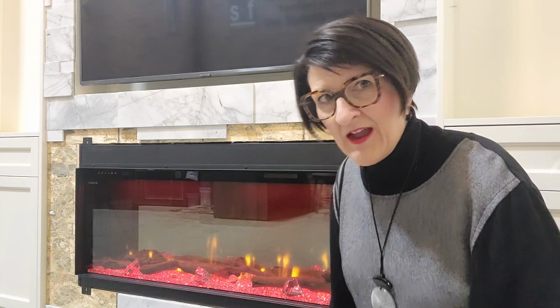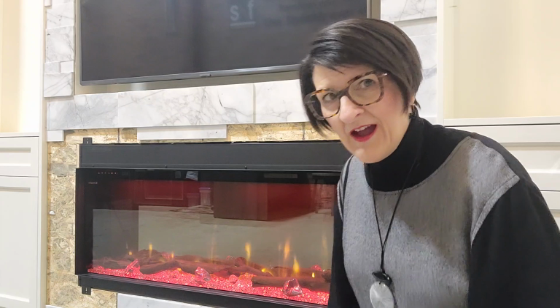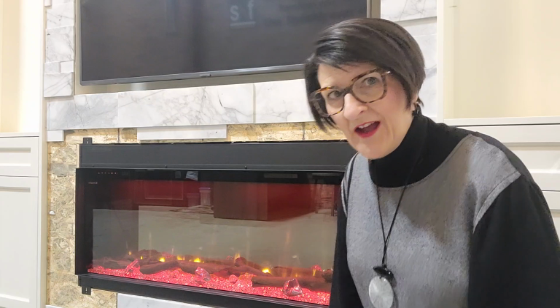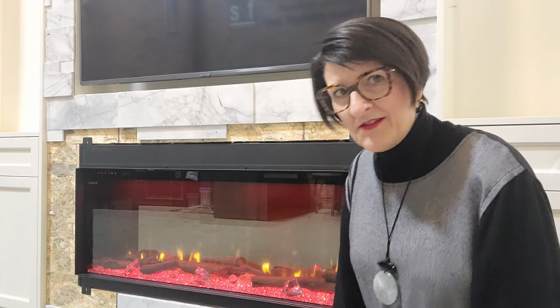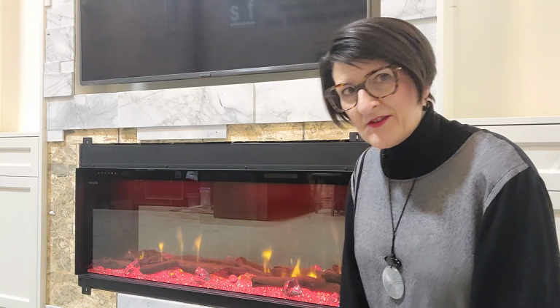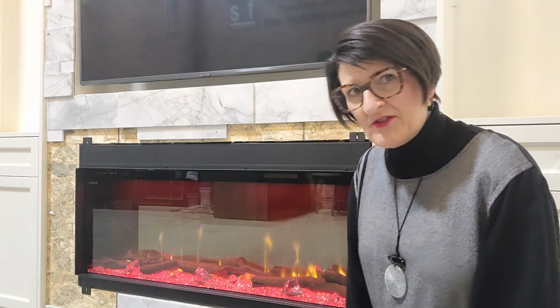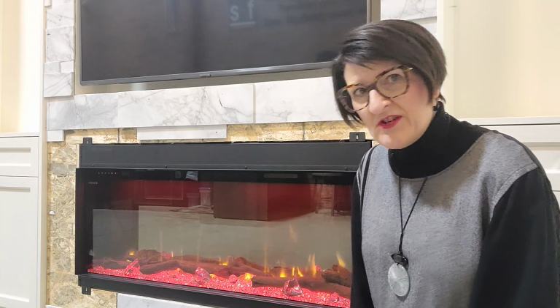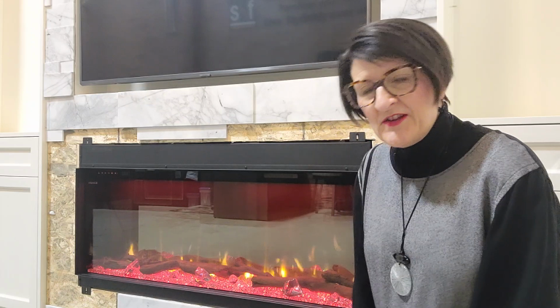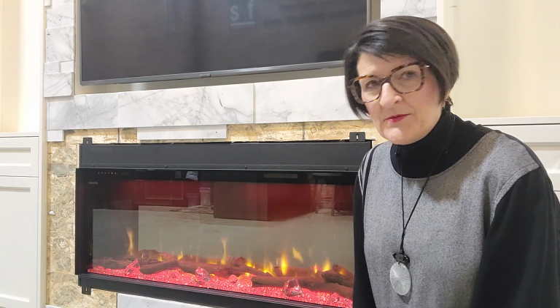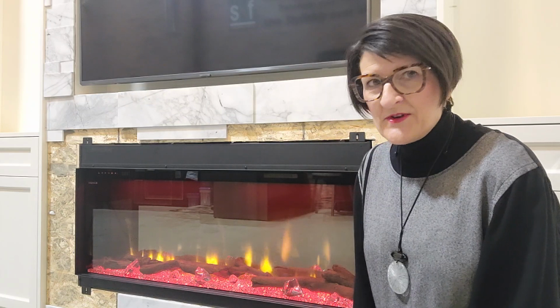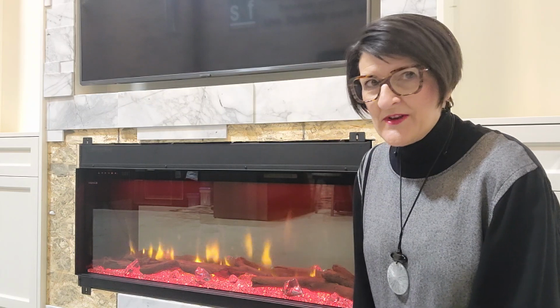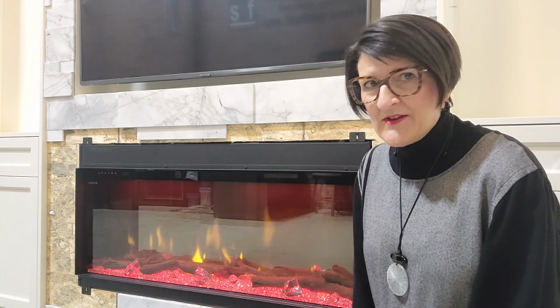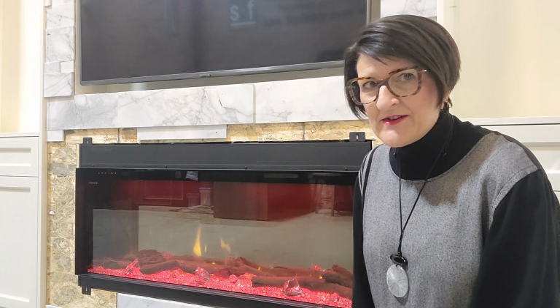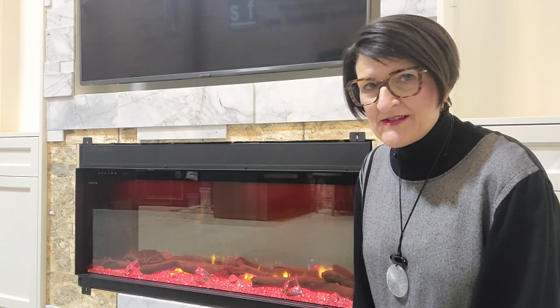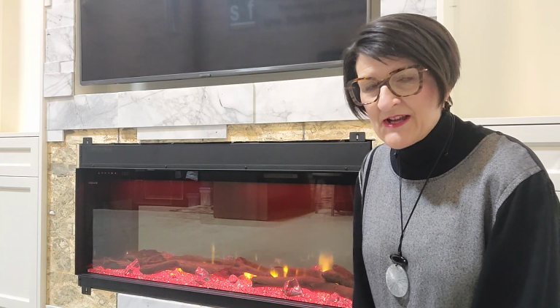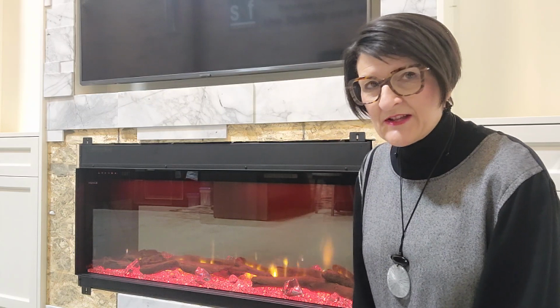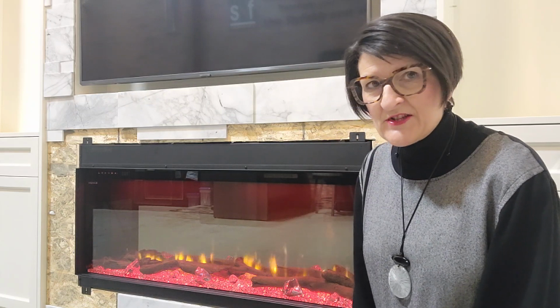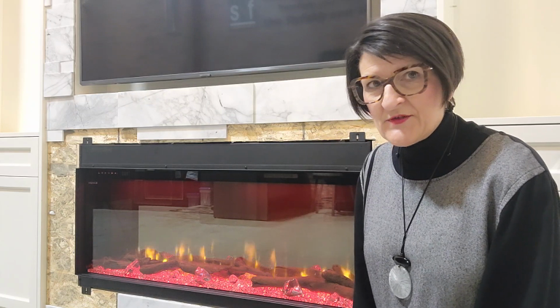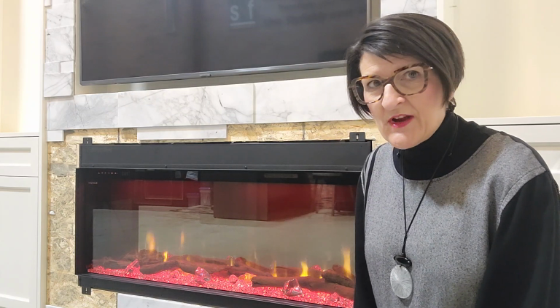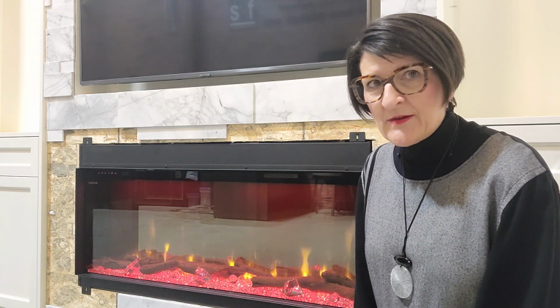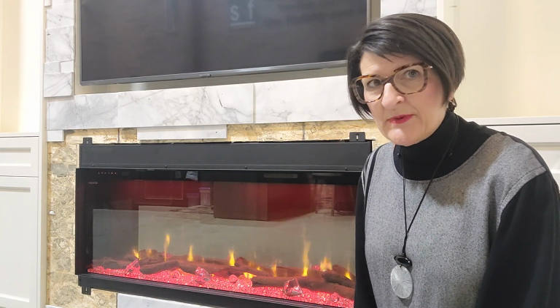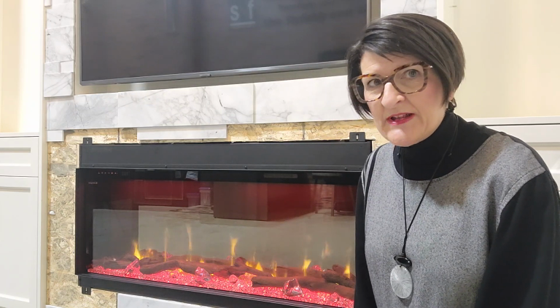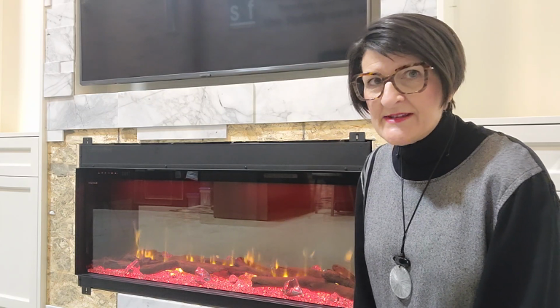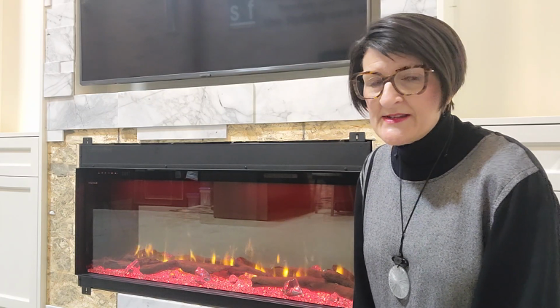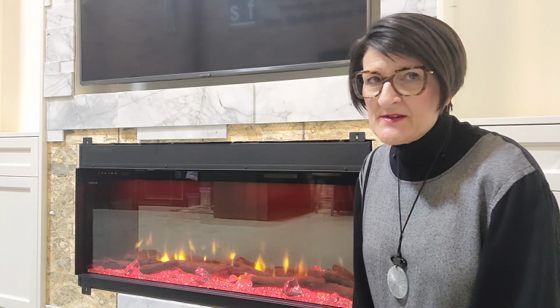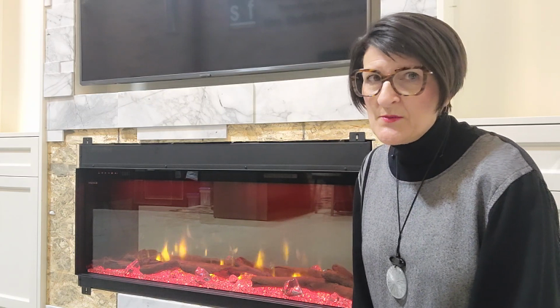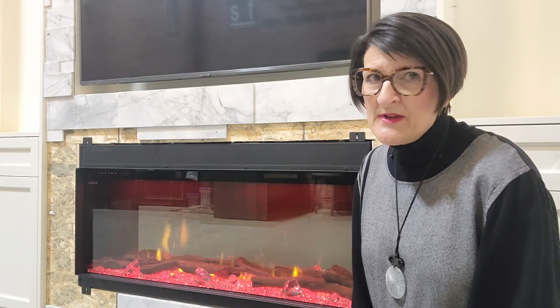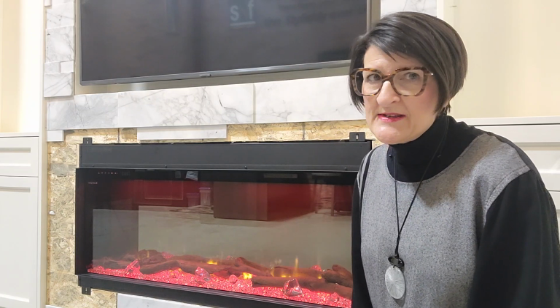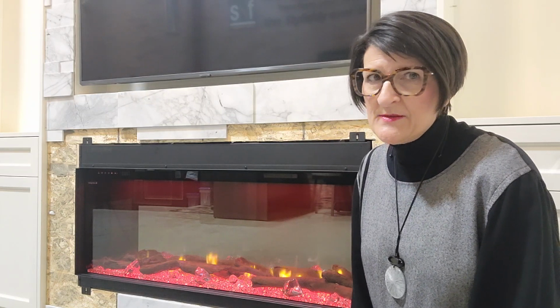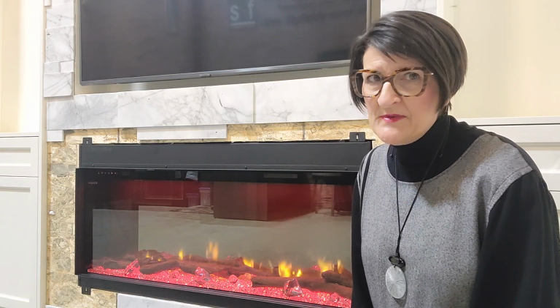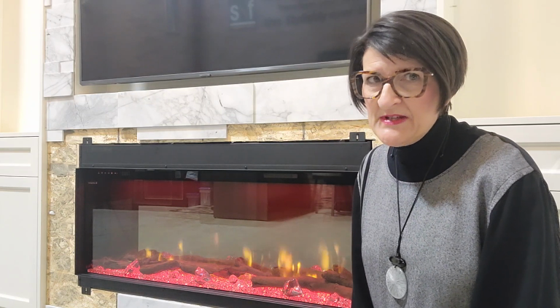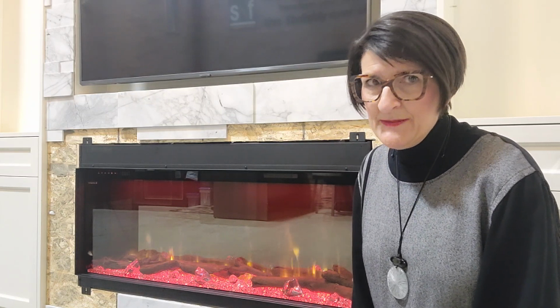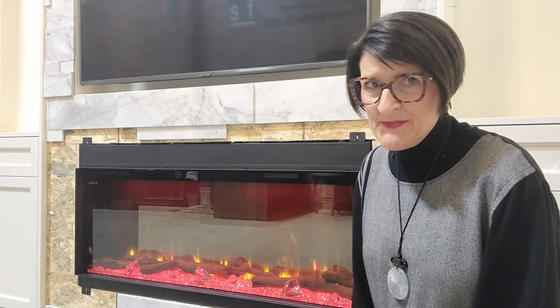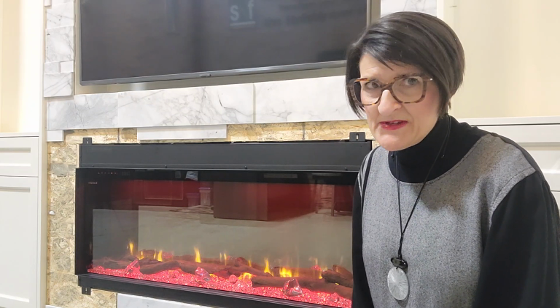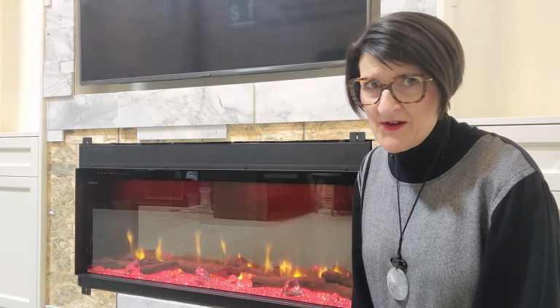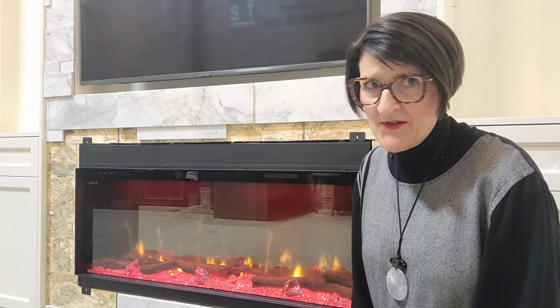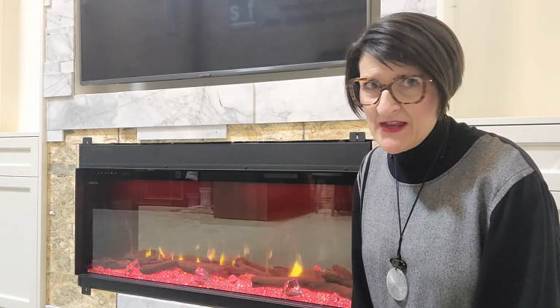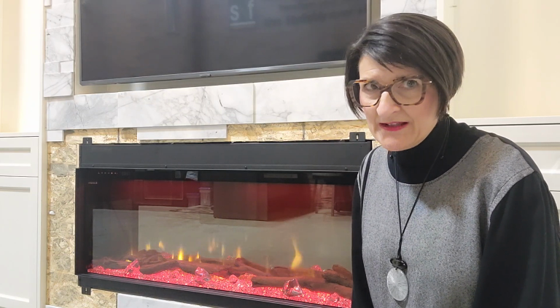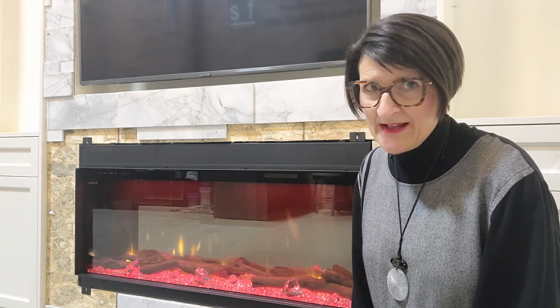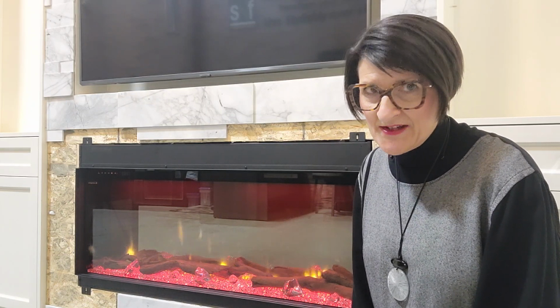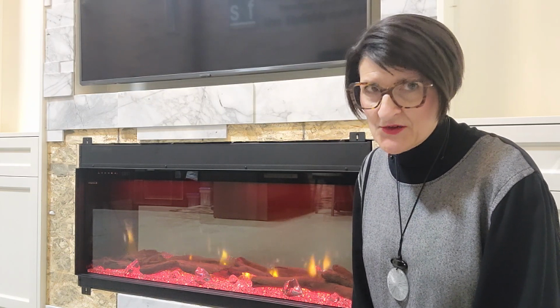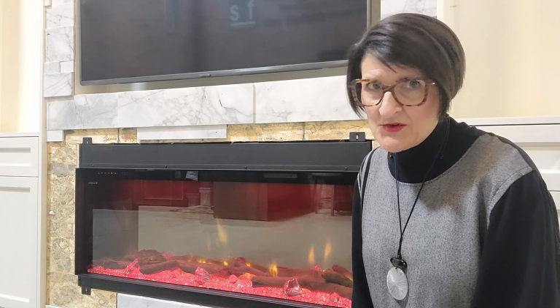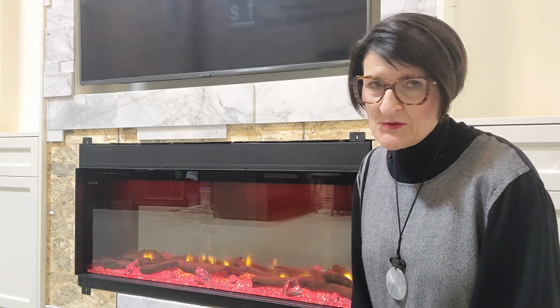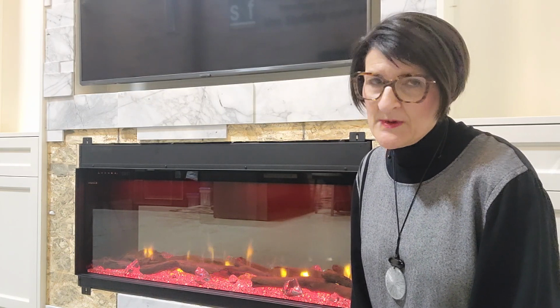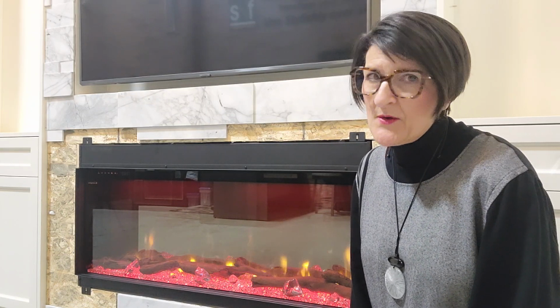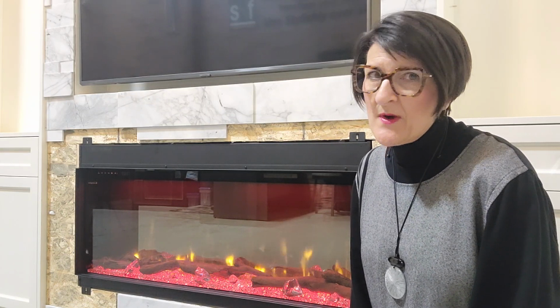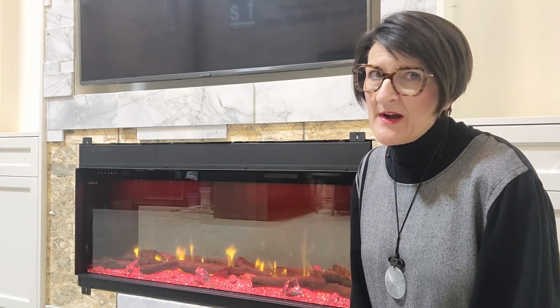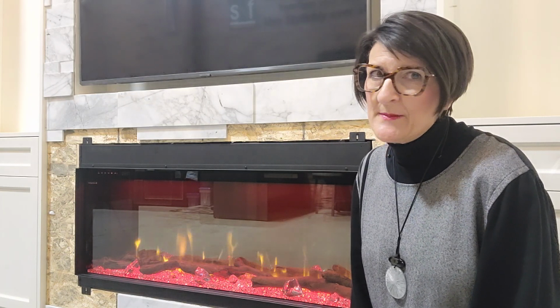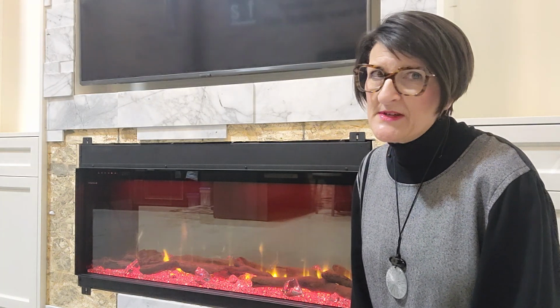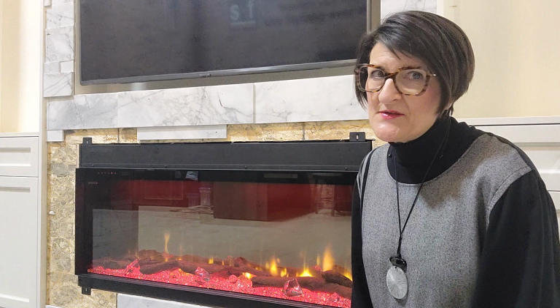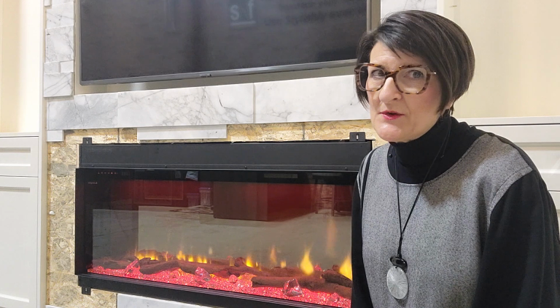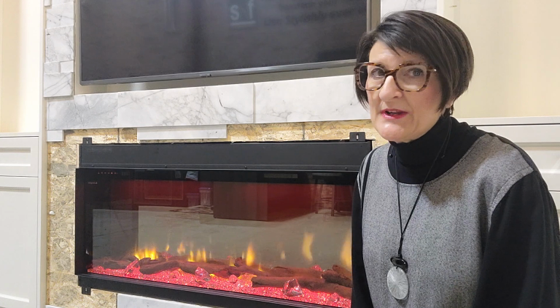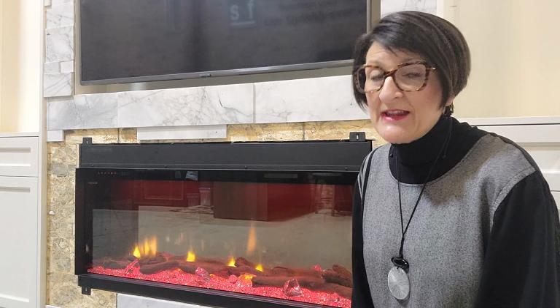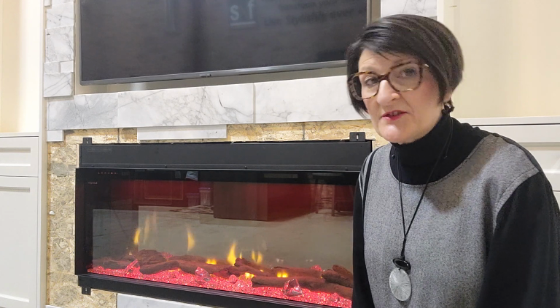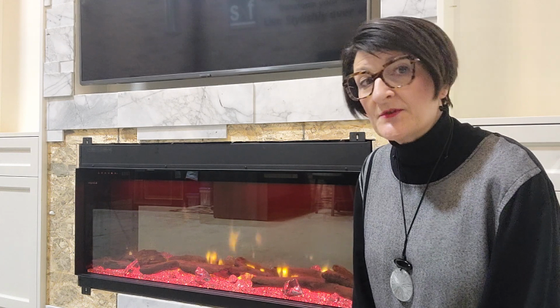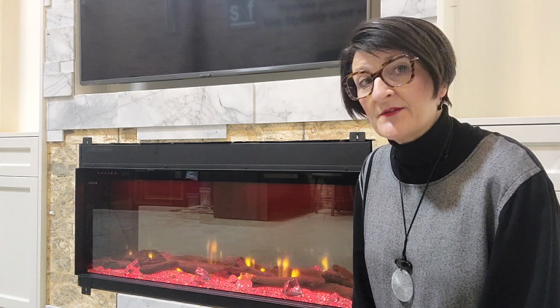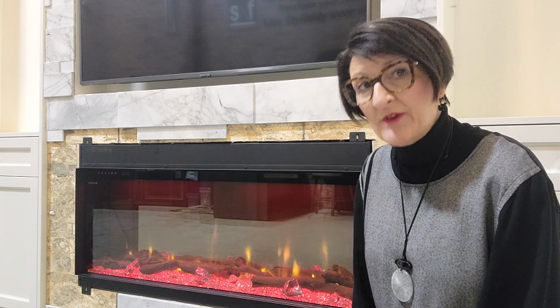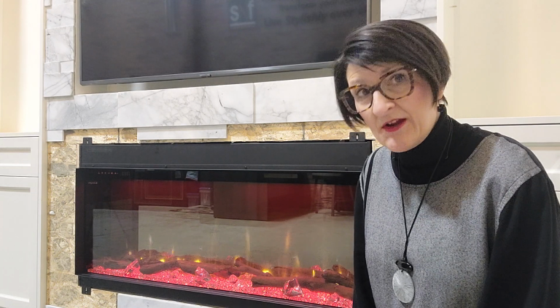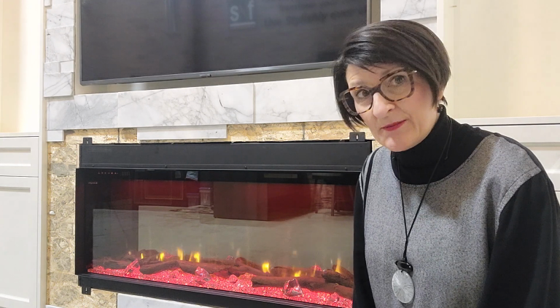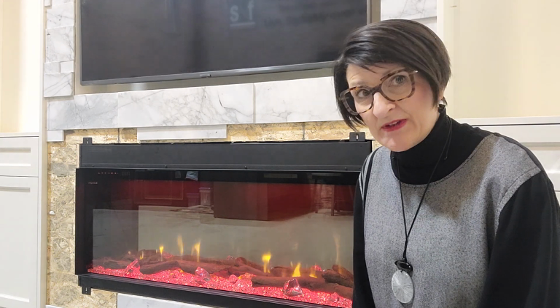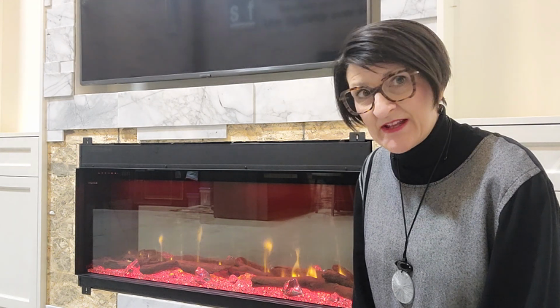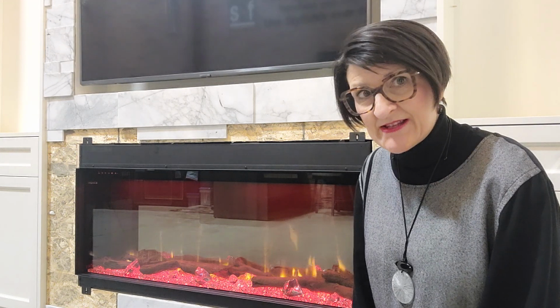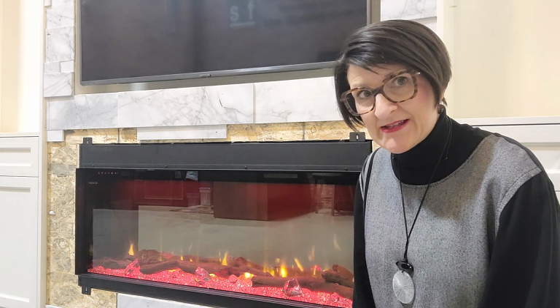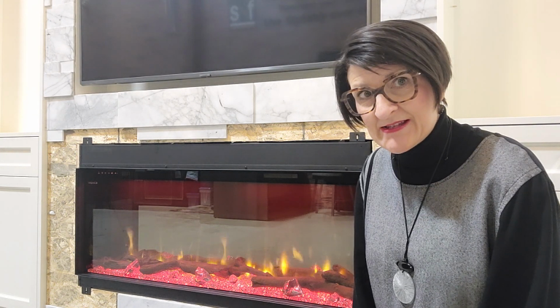Hi there, Jean Greer here at Stylish Fireplaces with some tips on the electrical requirements for electric fireplaces.